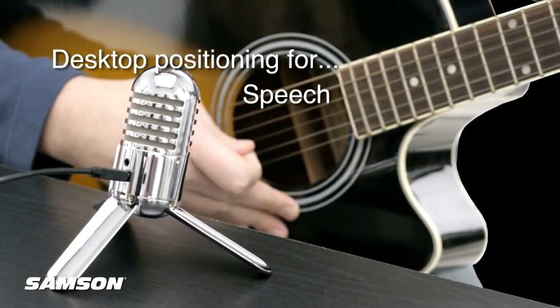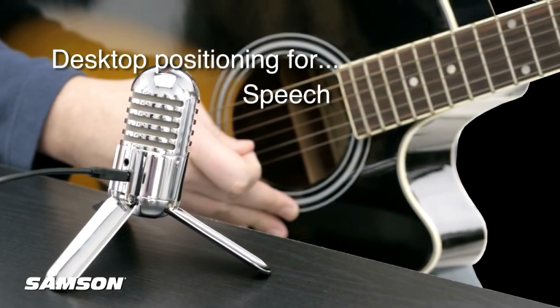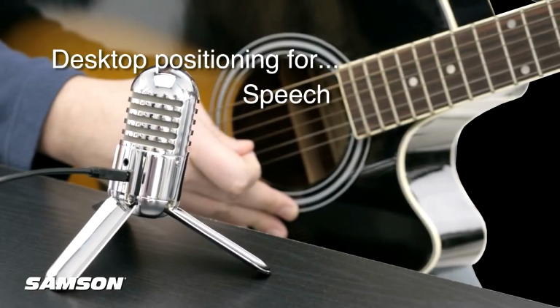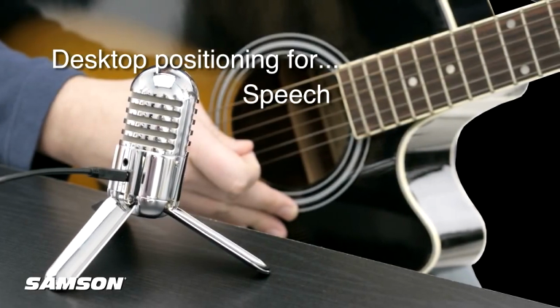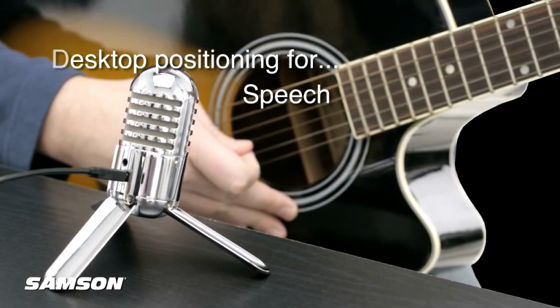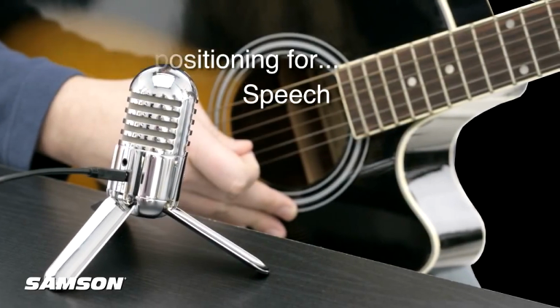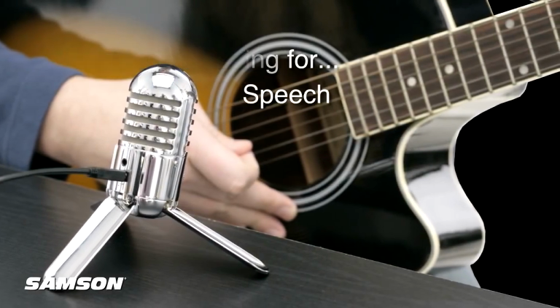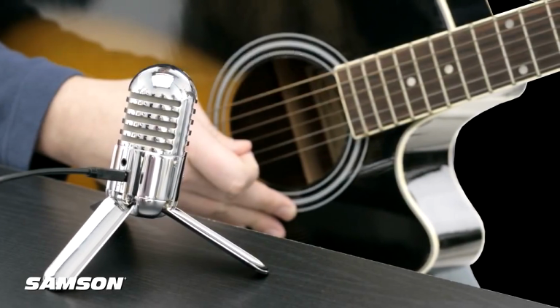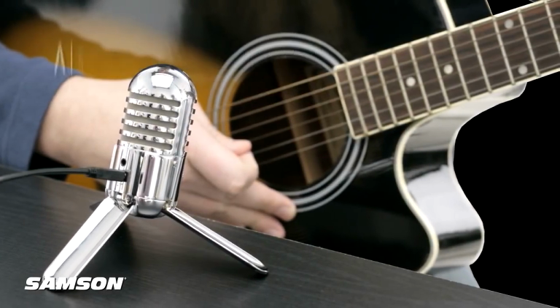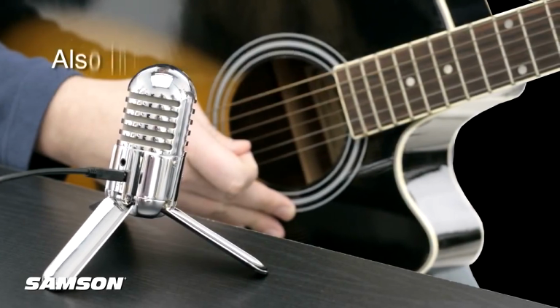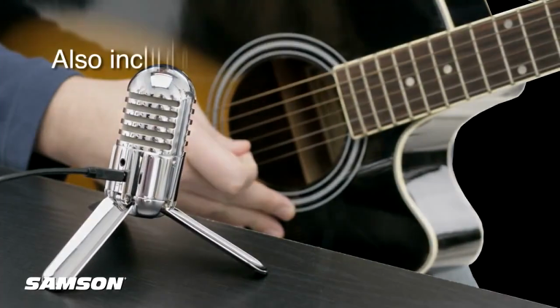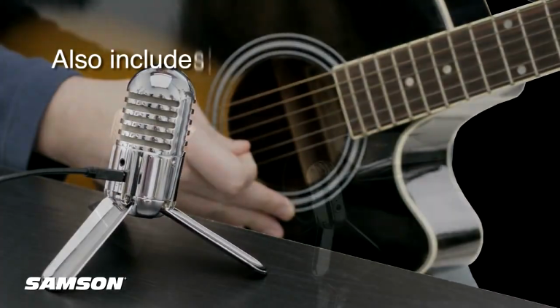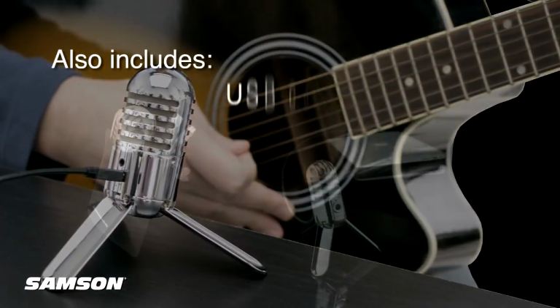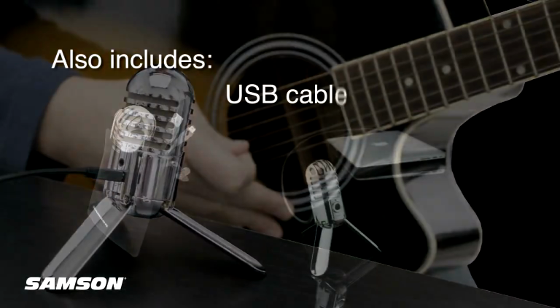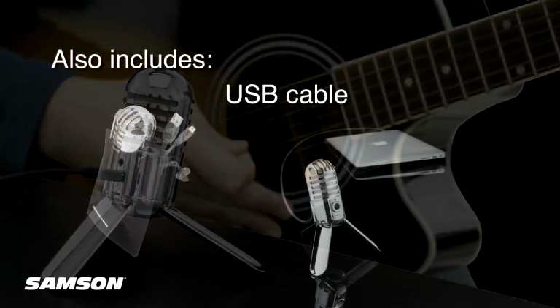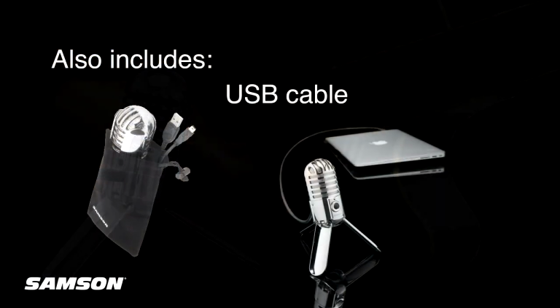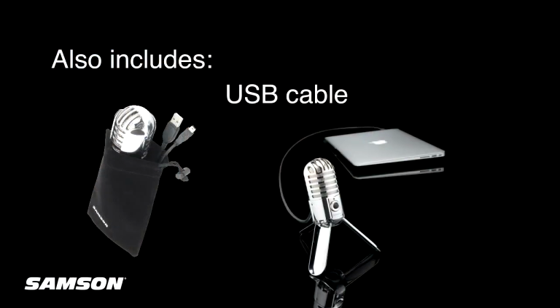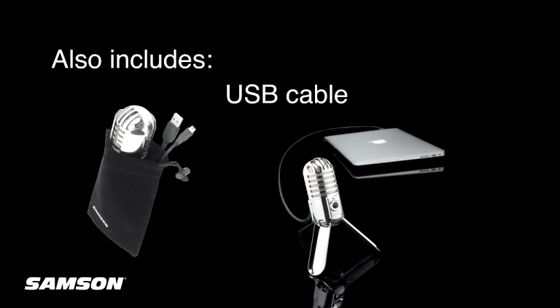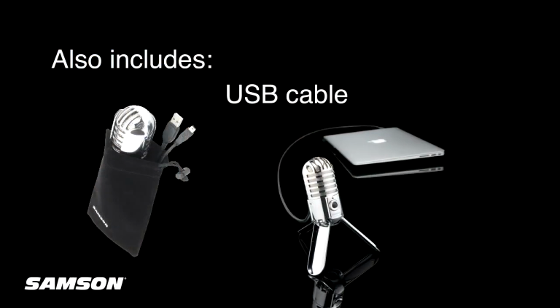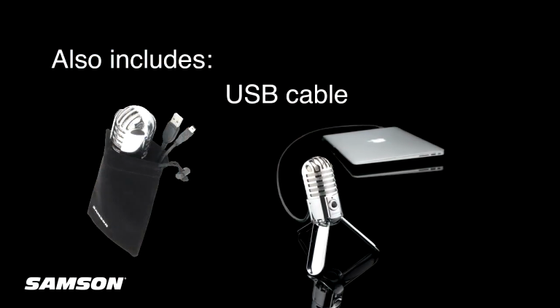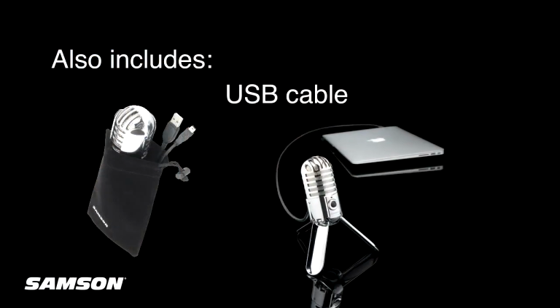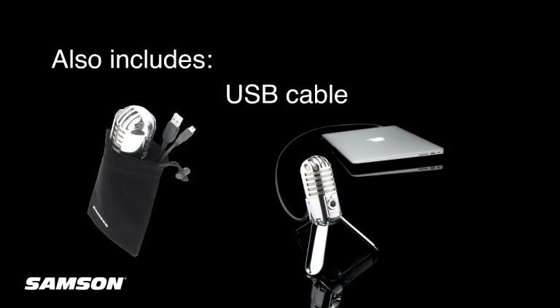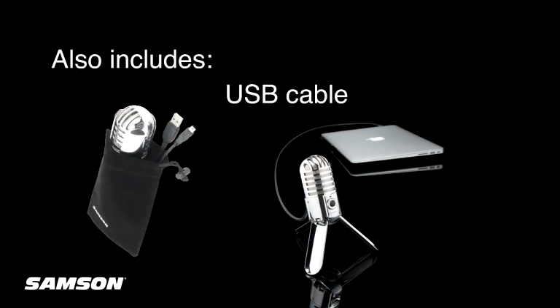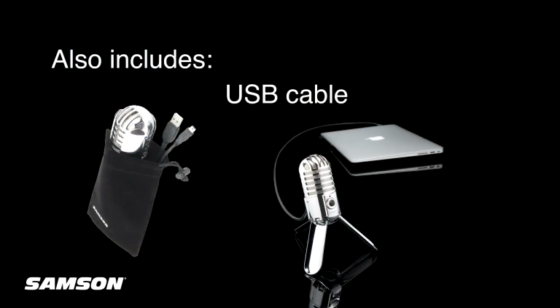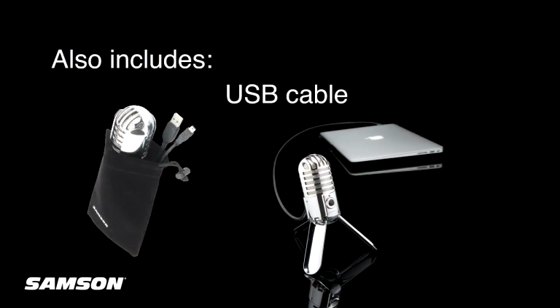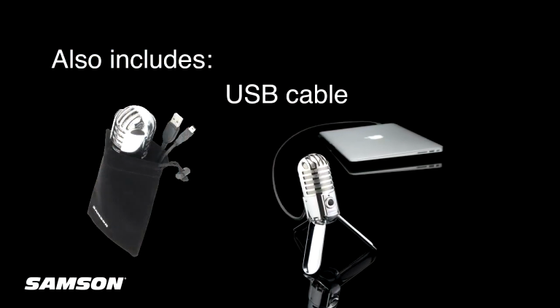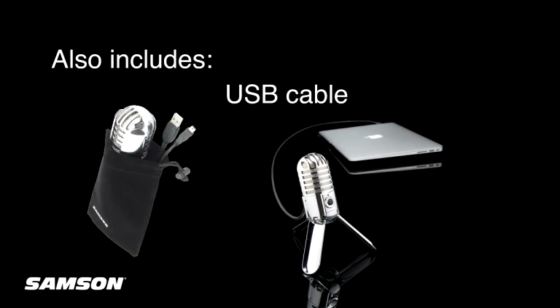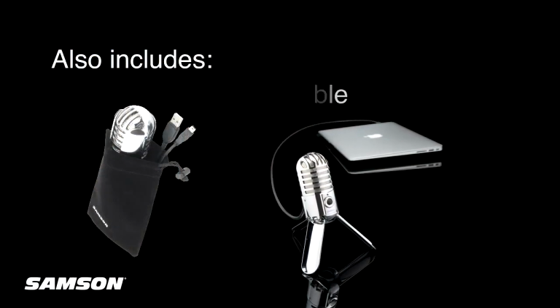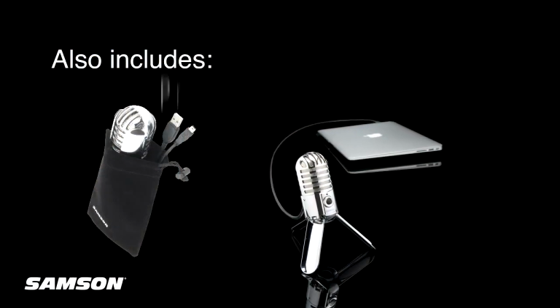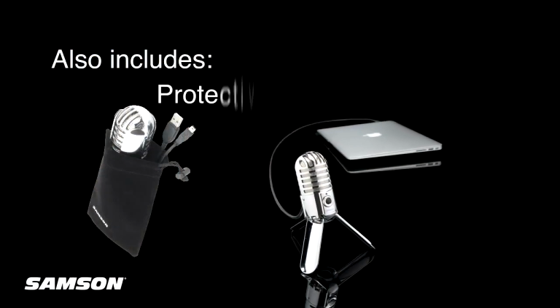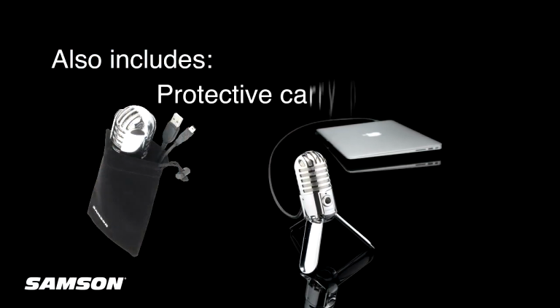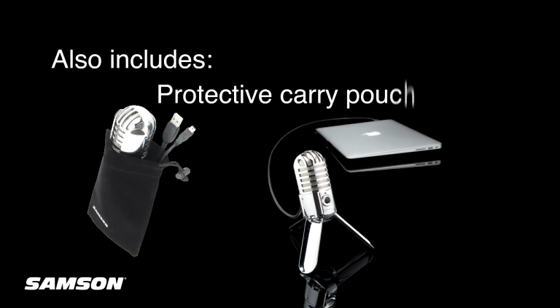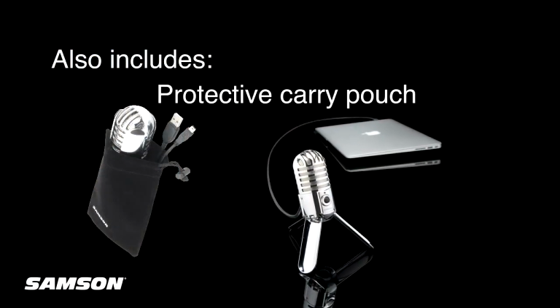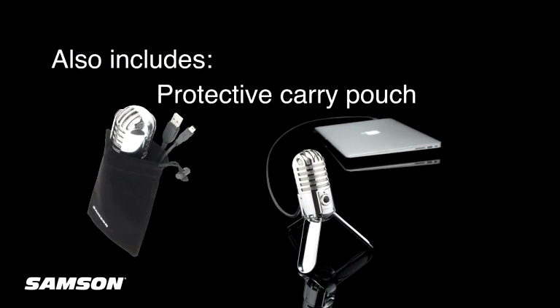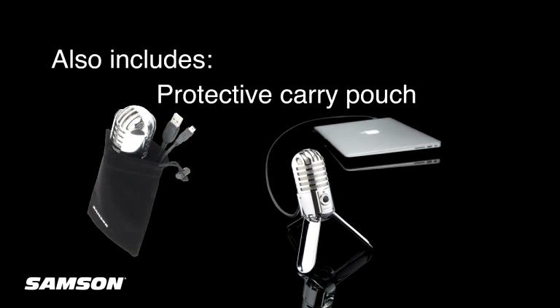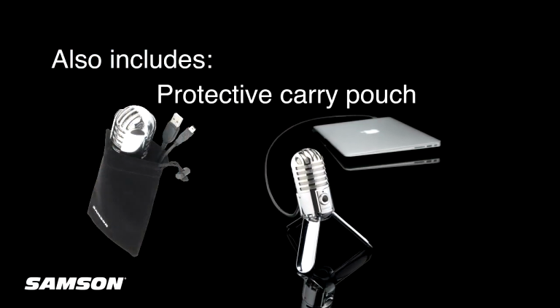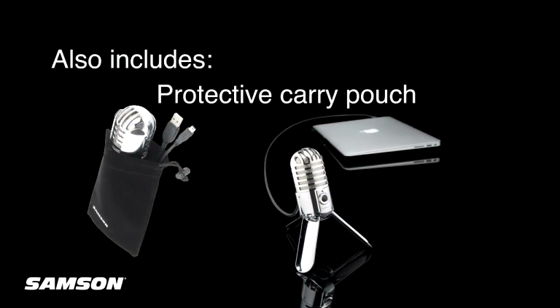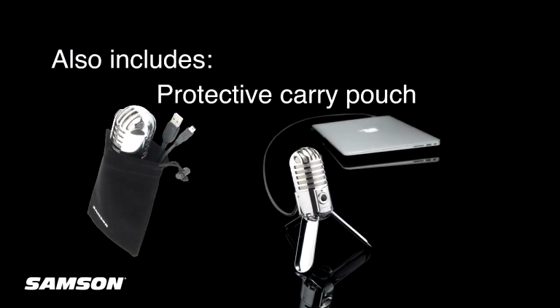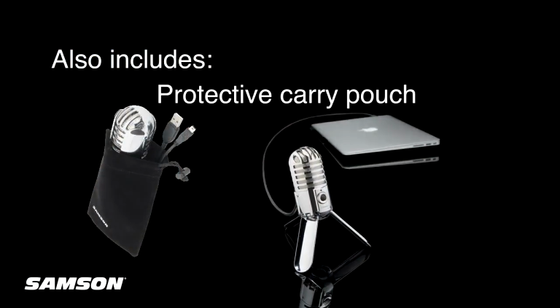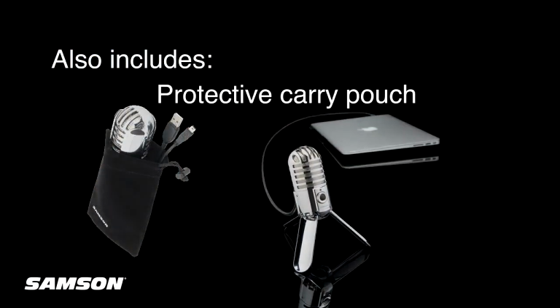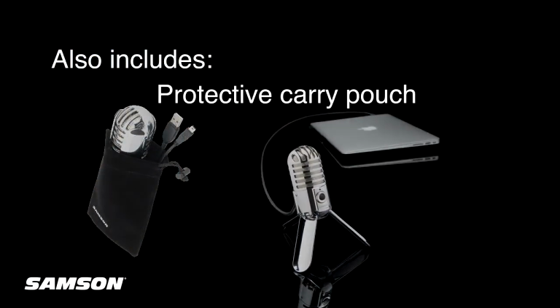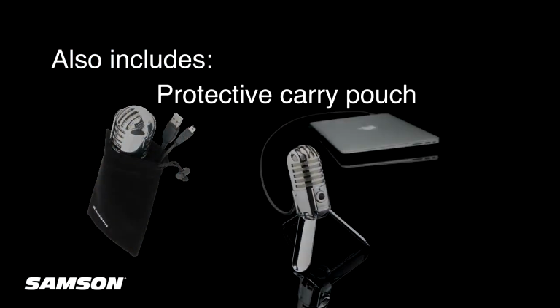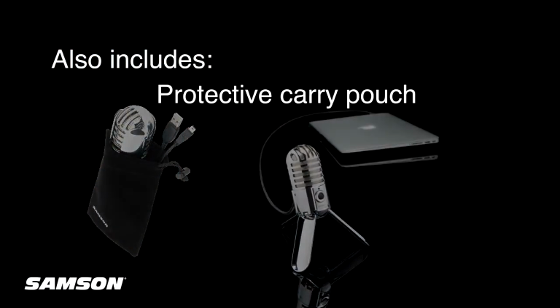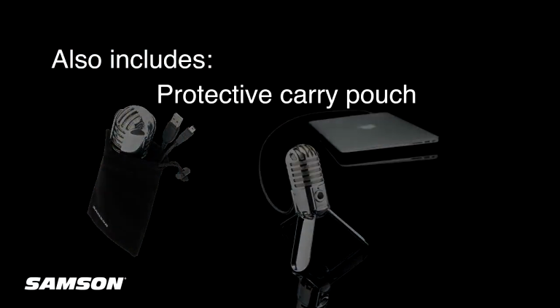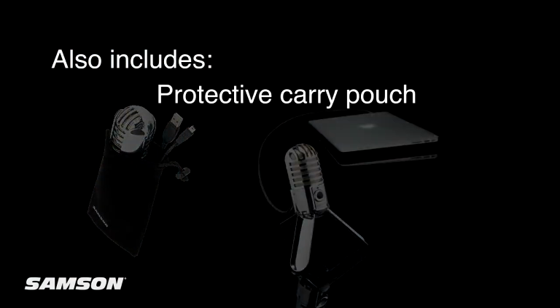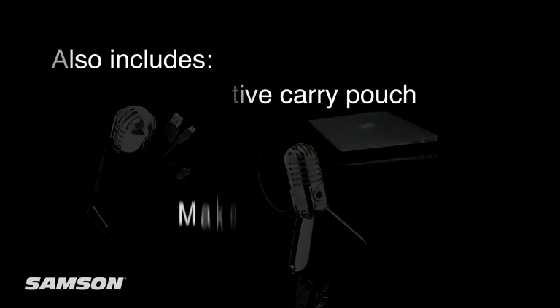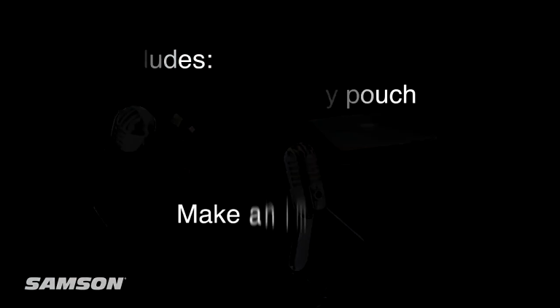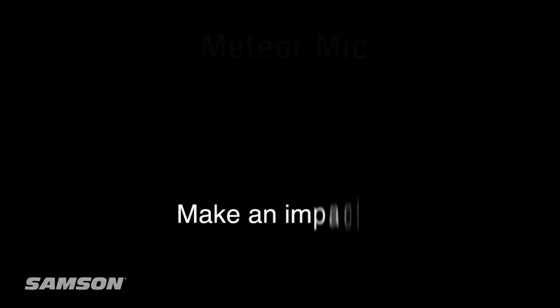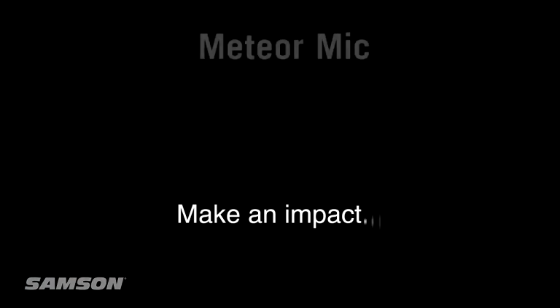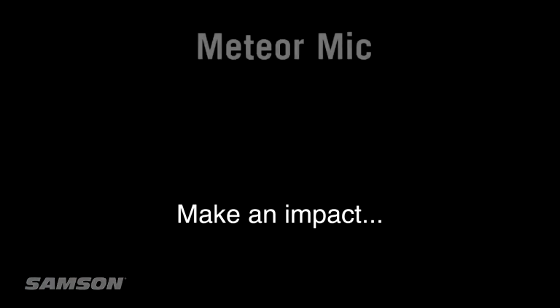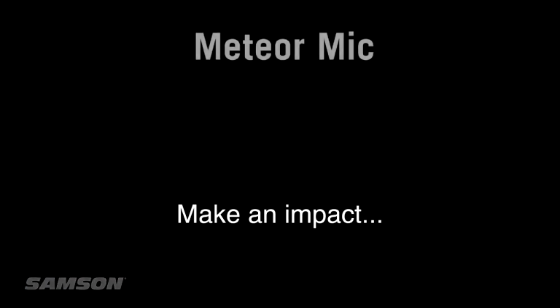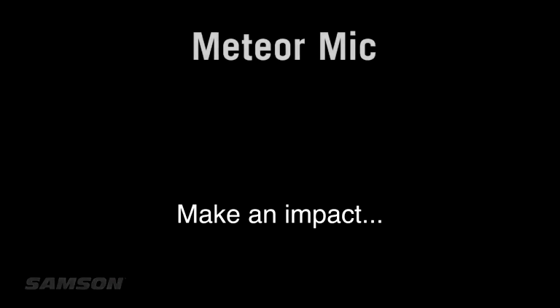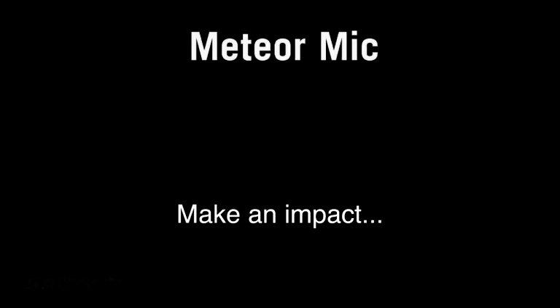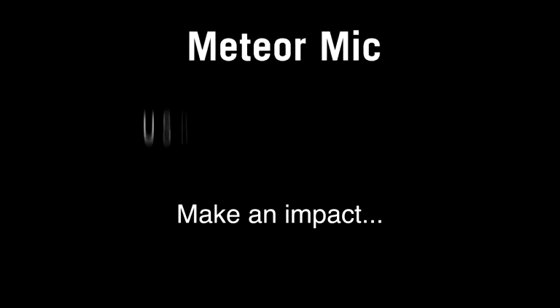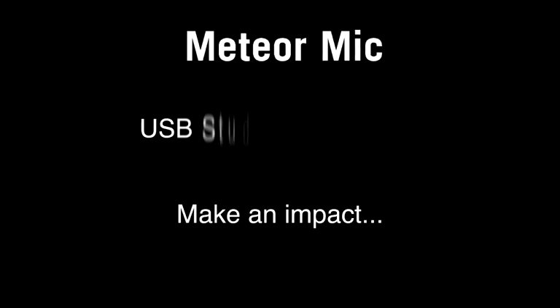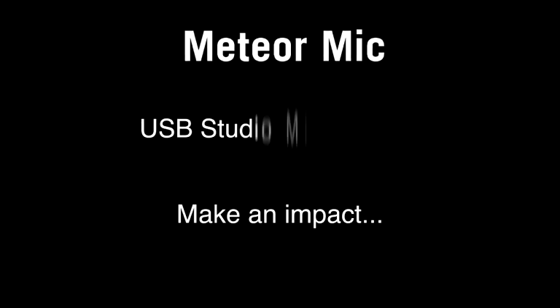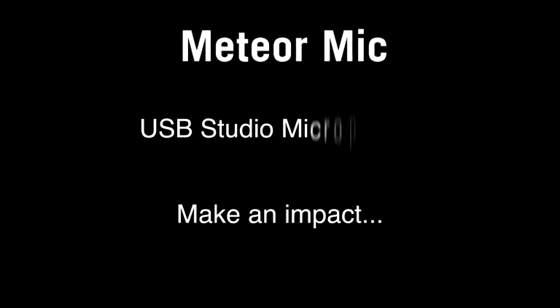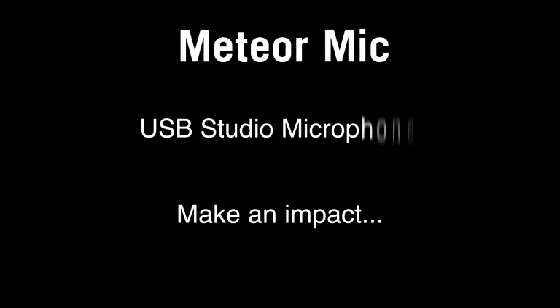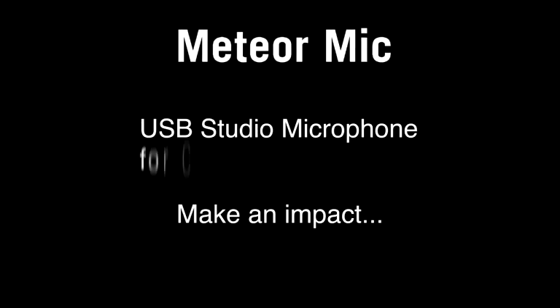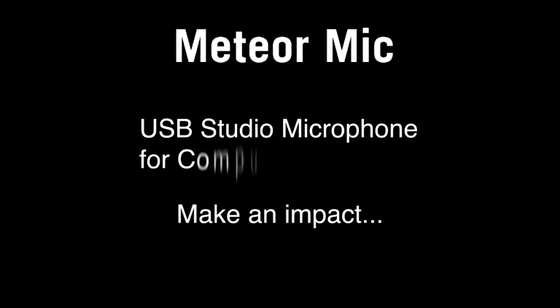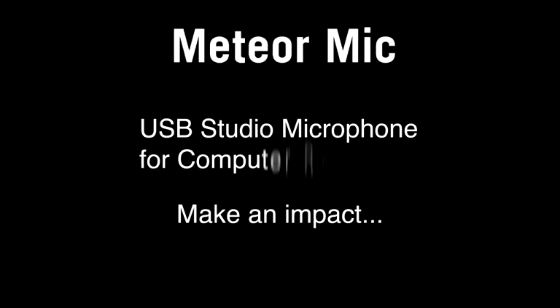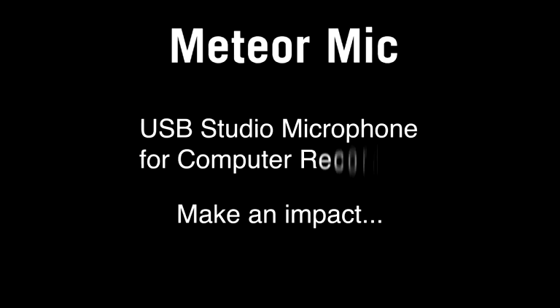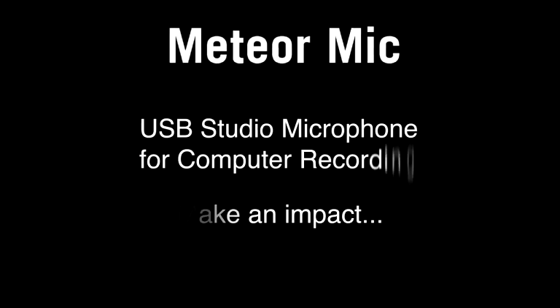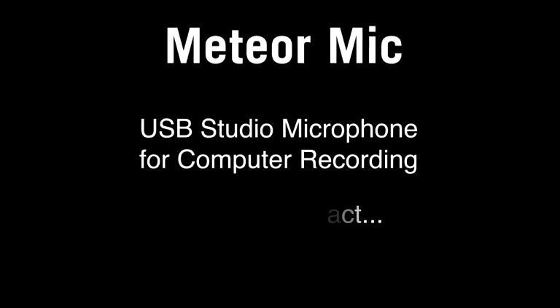To complete the package, a USB cable and protective carry pouch are included. Make an impact with Meteor Mic.